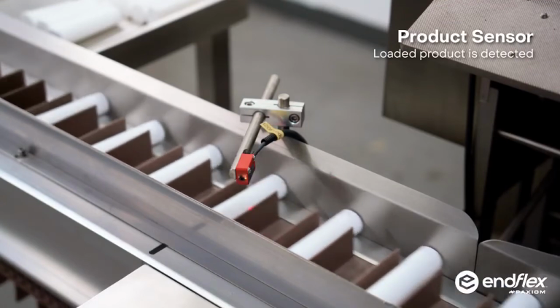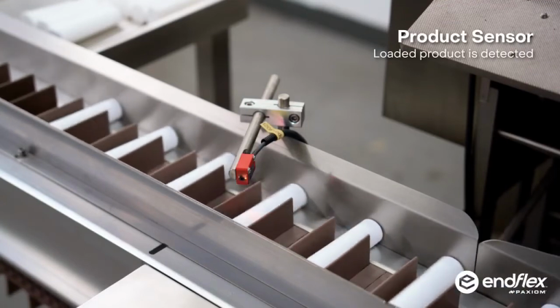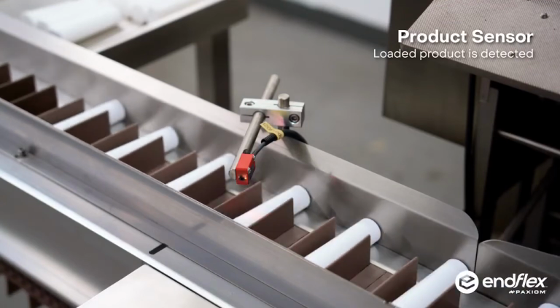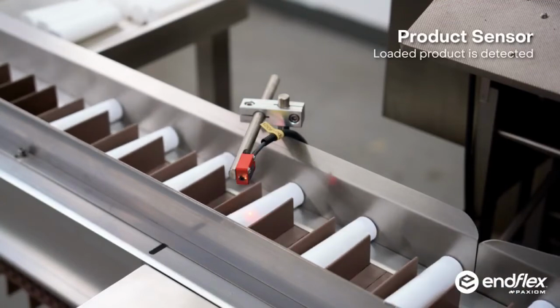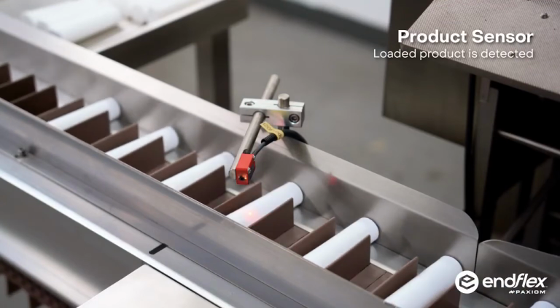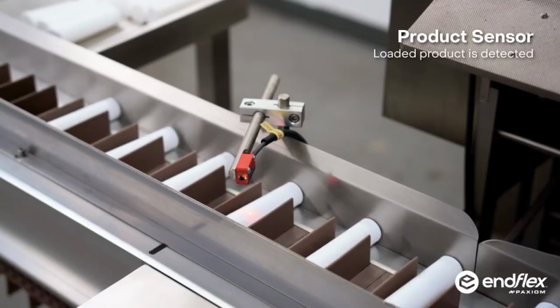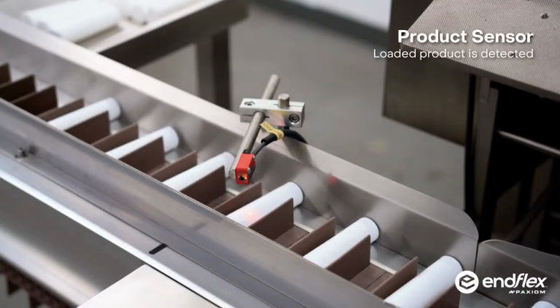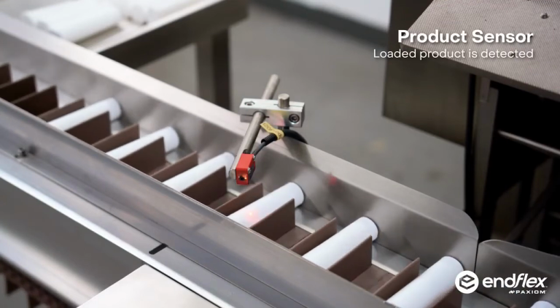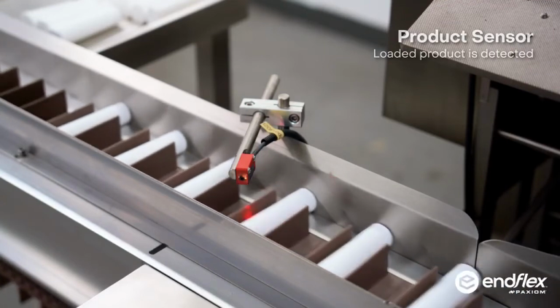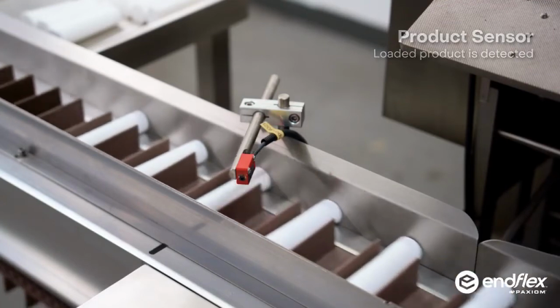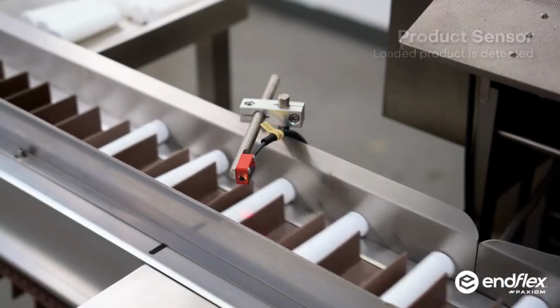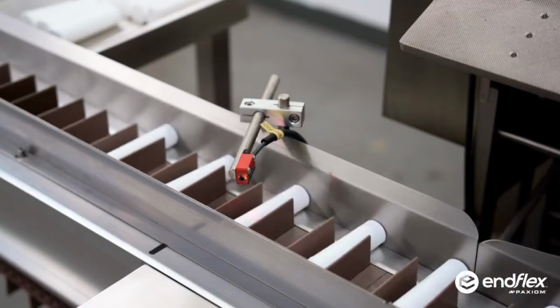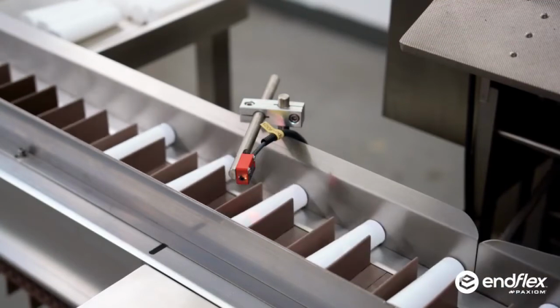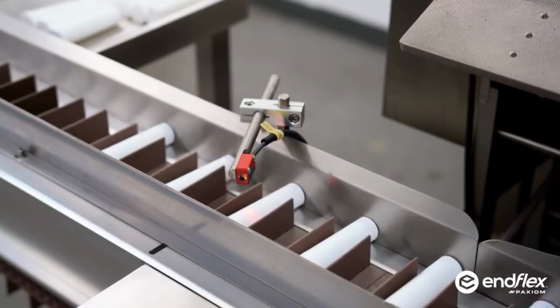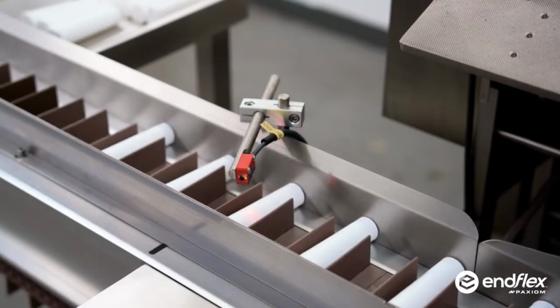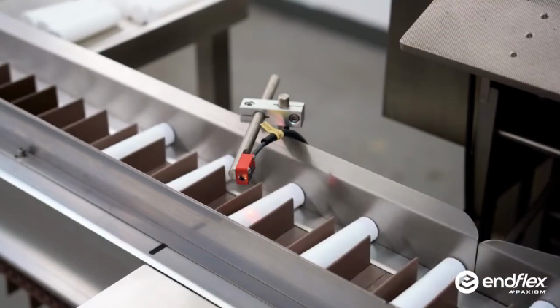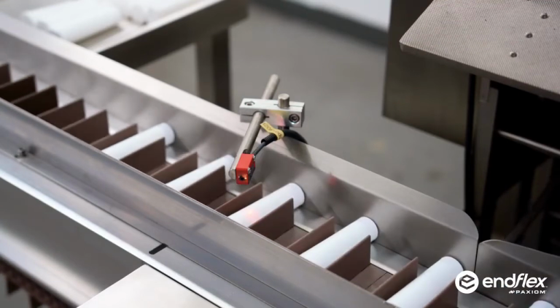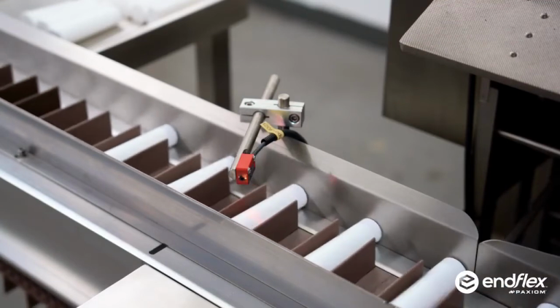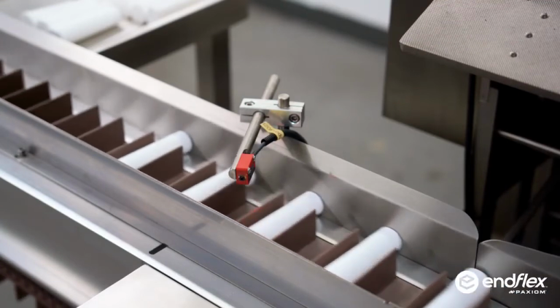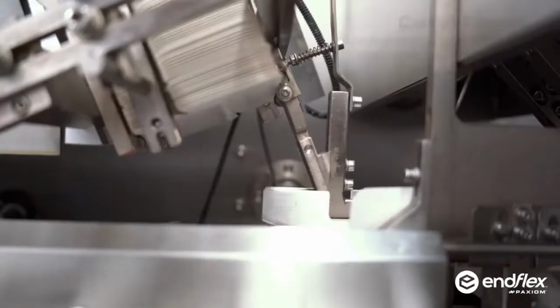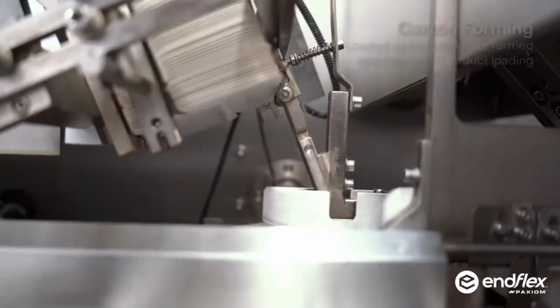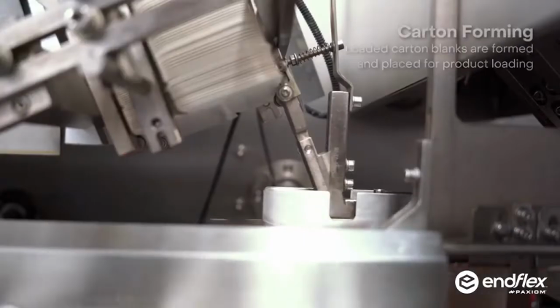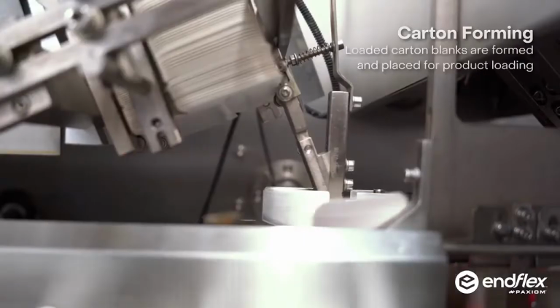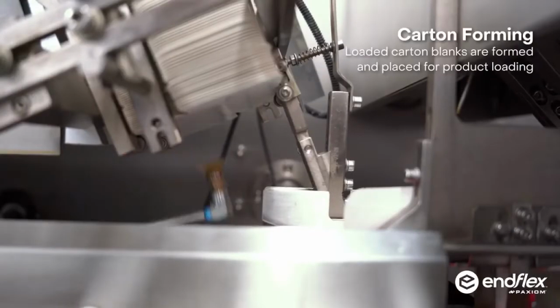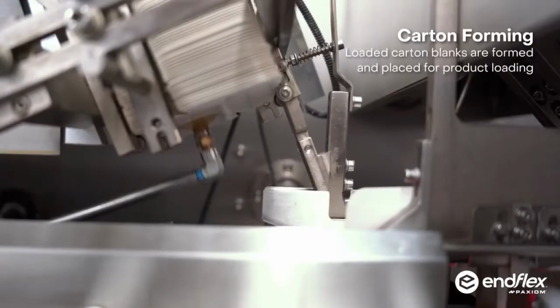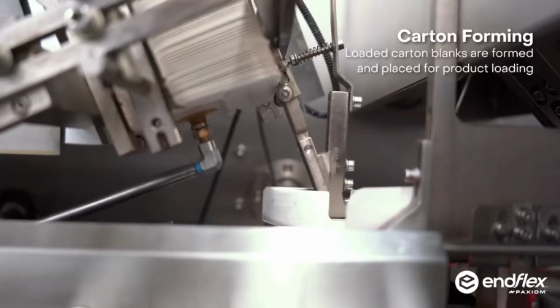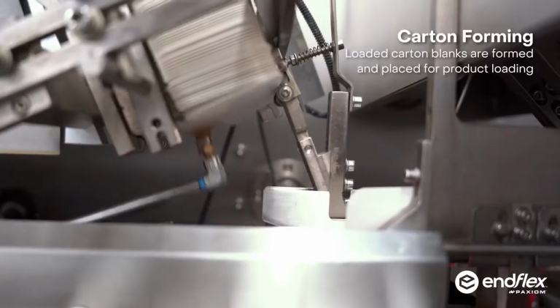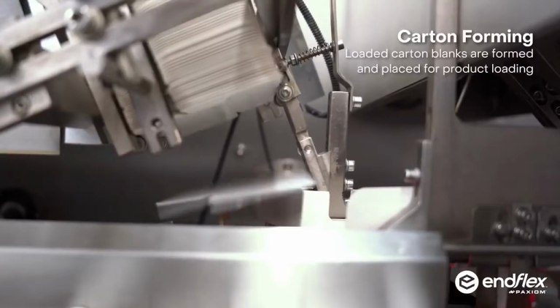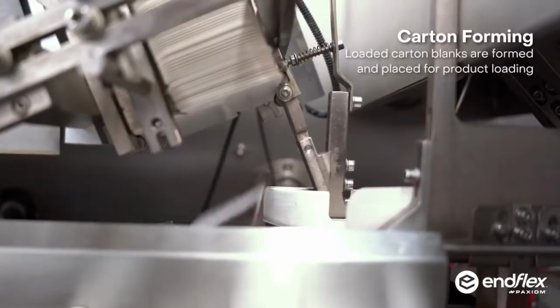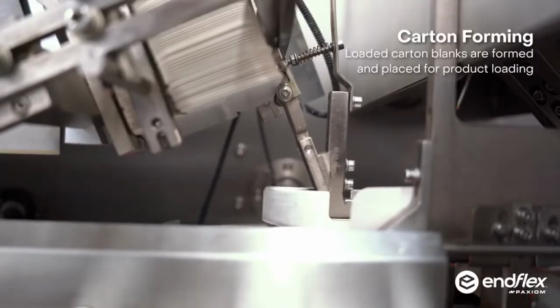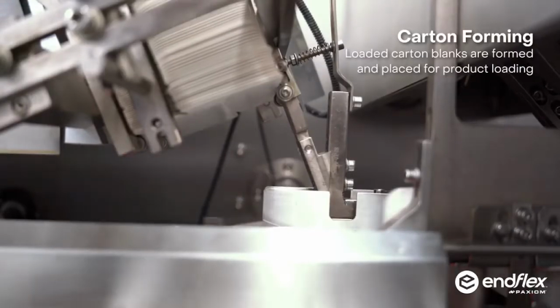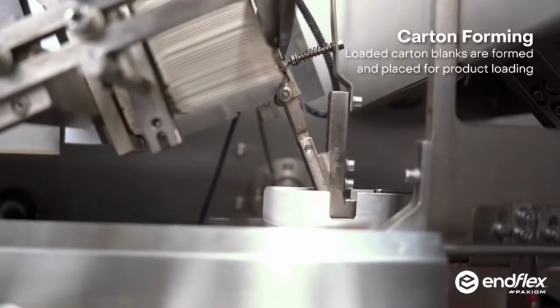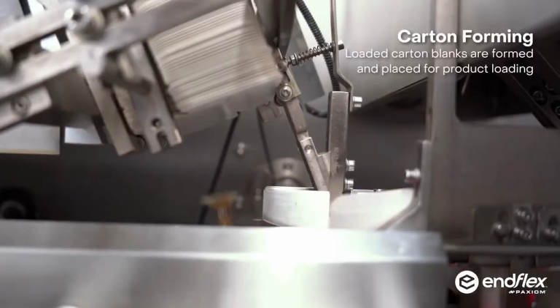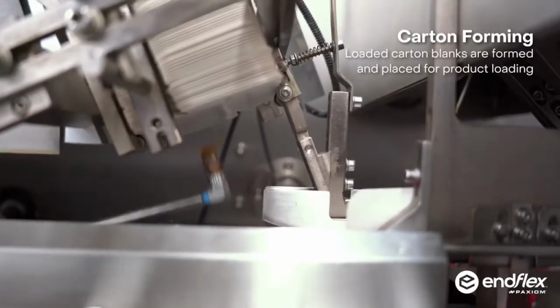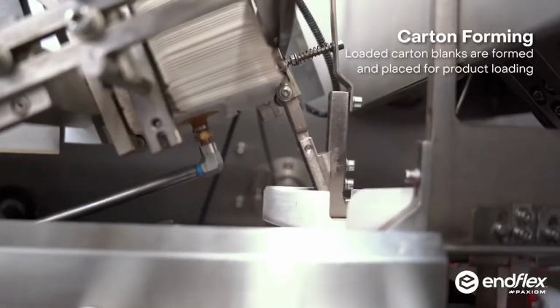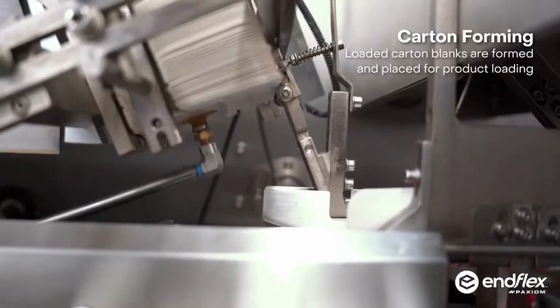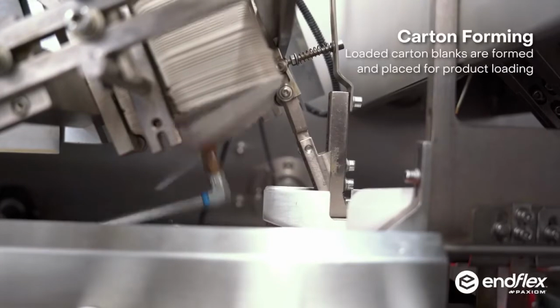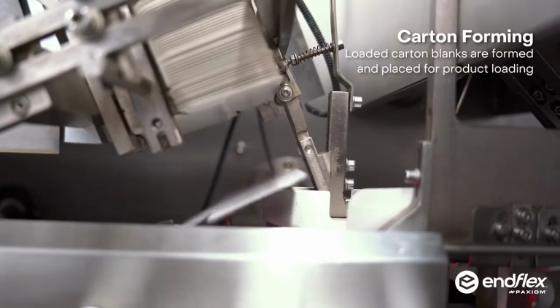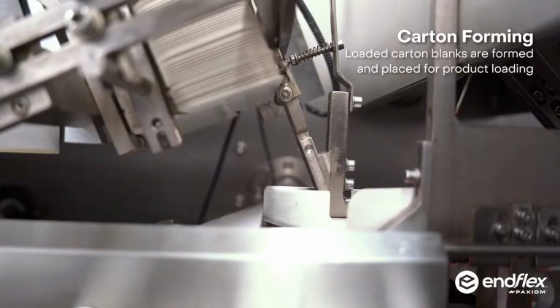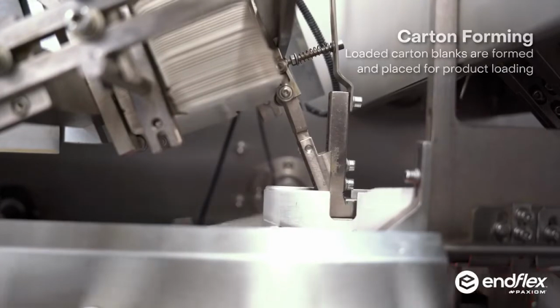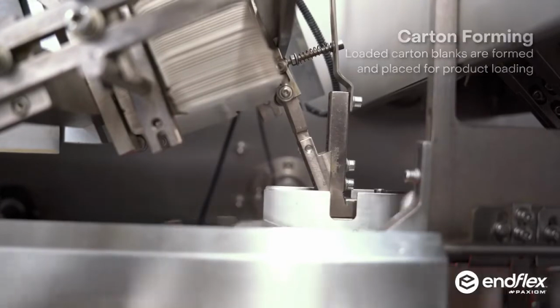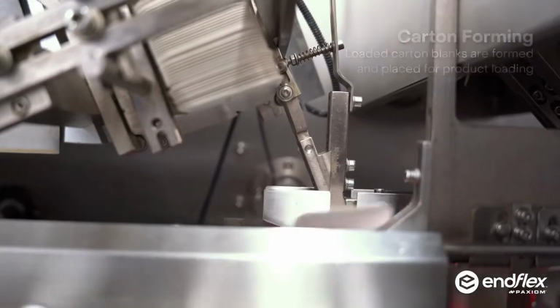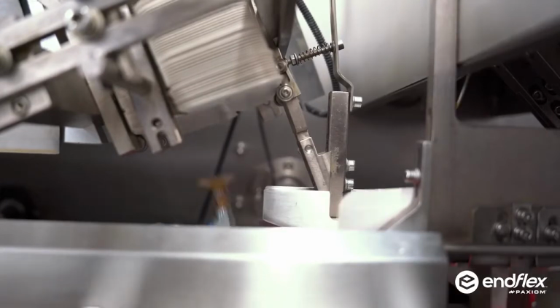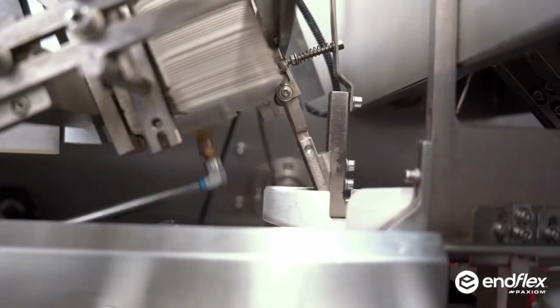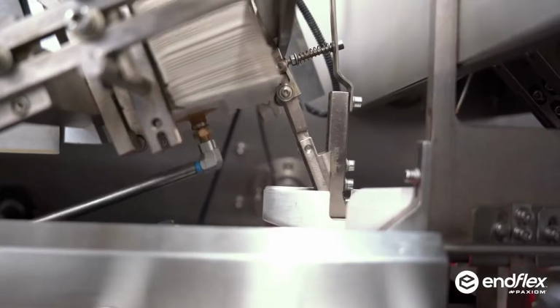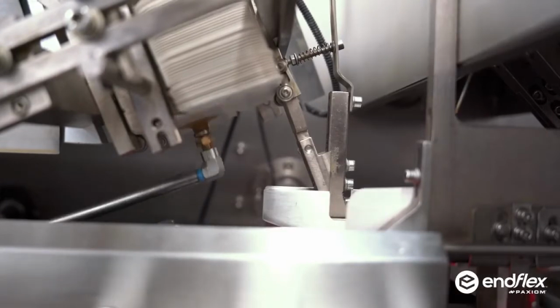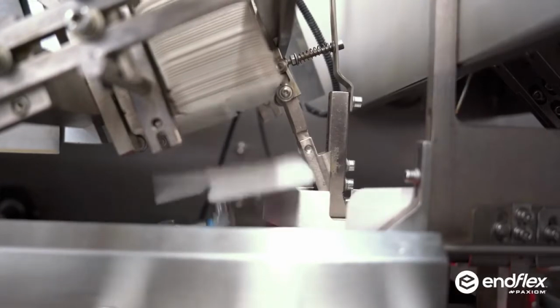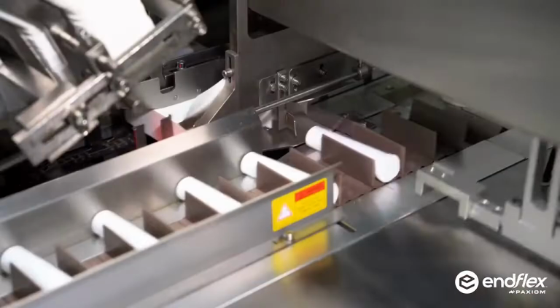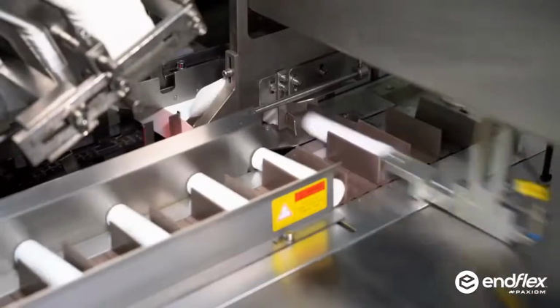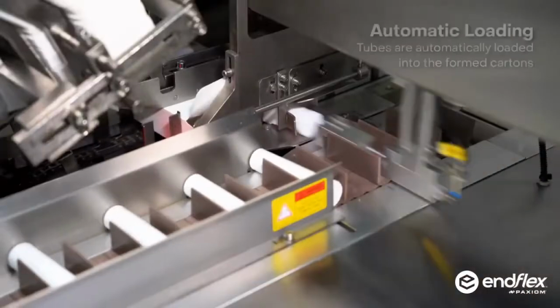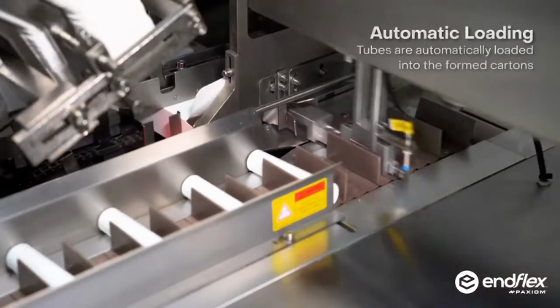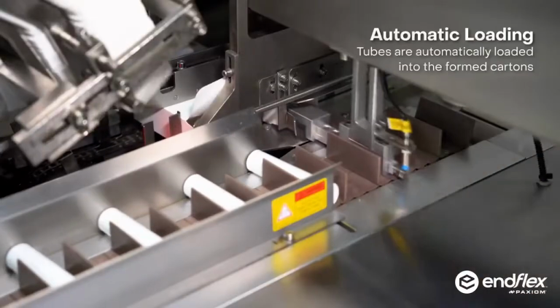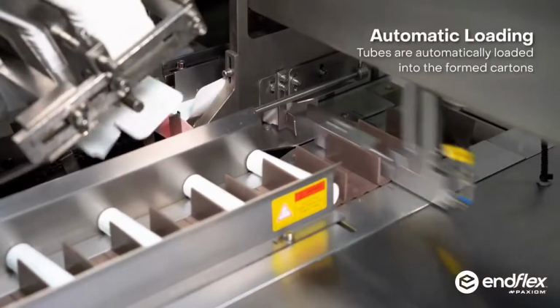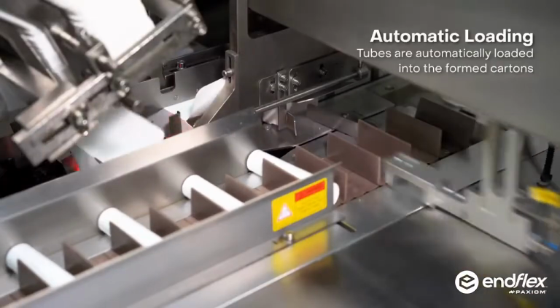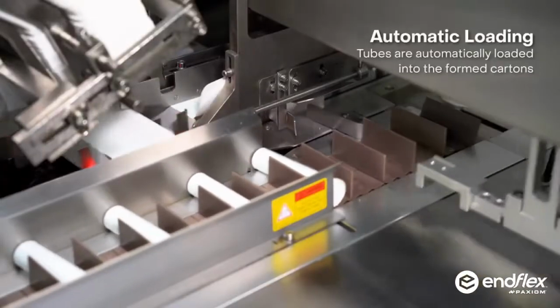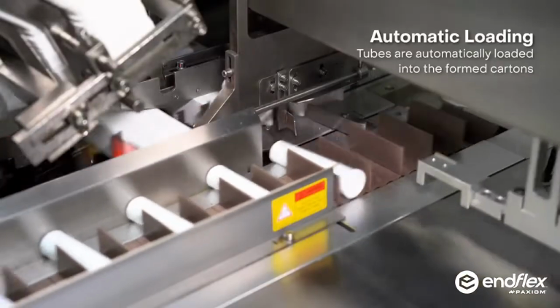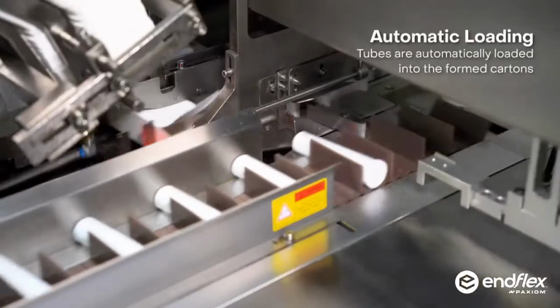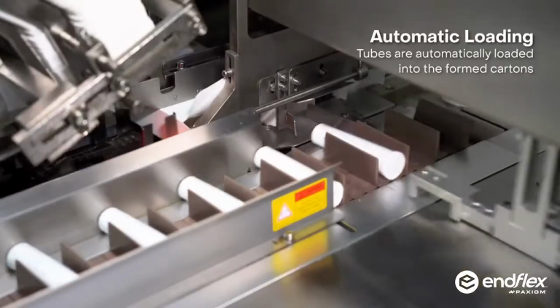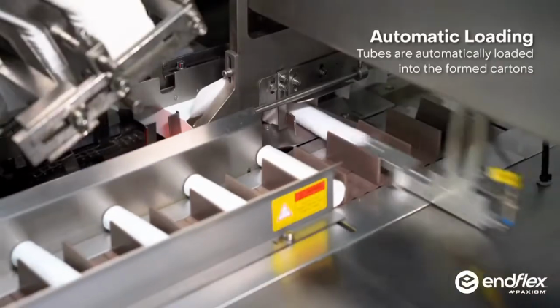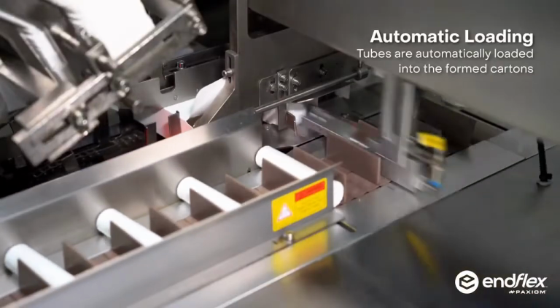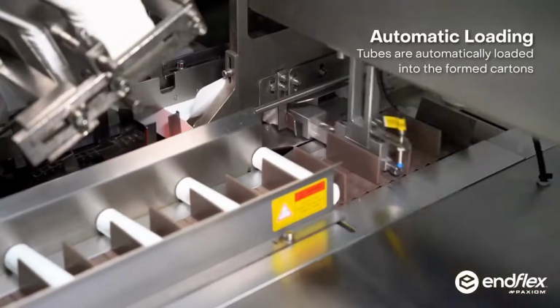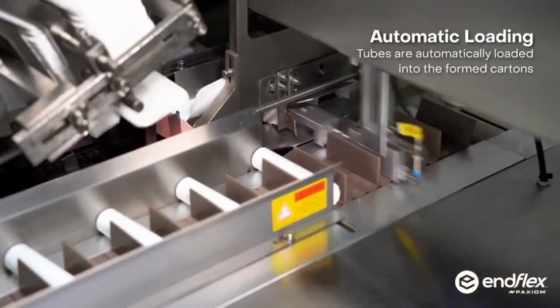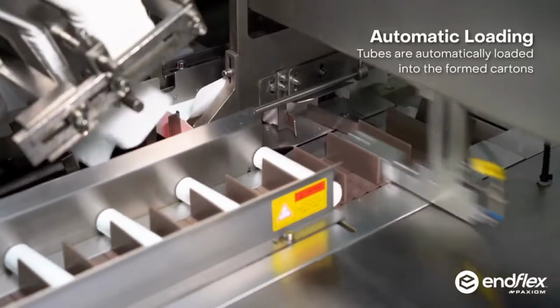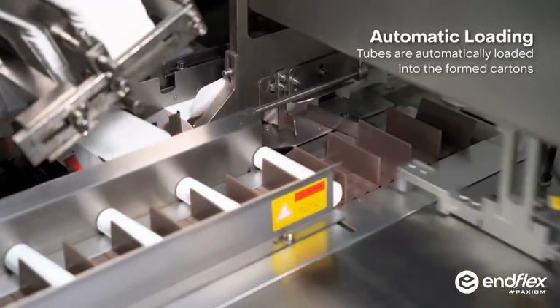our machines come standard with stainless steel frame, large color touch screen, PLC controls and automatic product insertion.